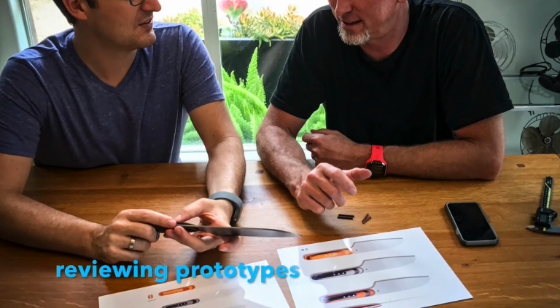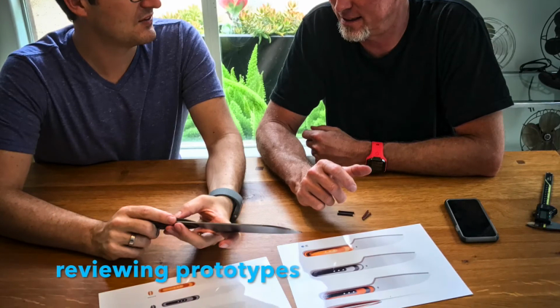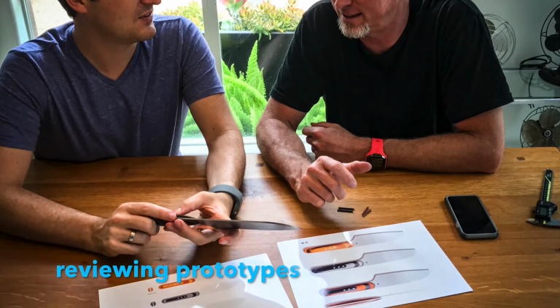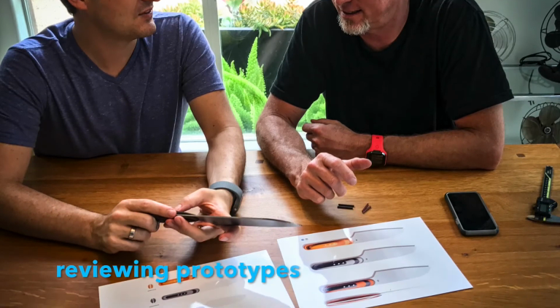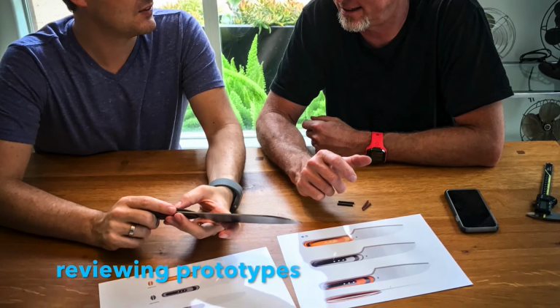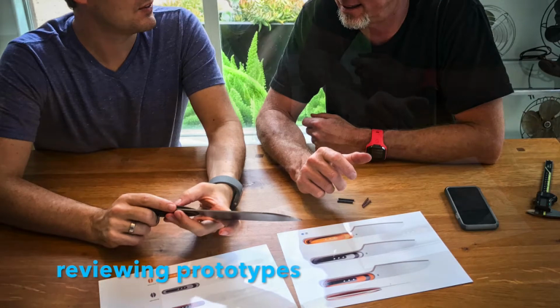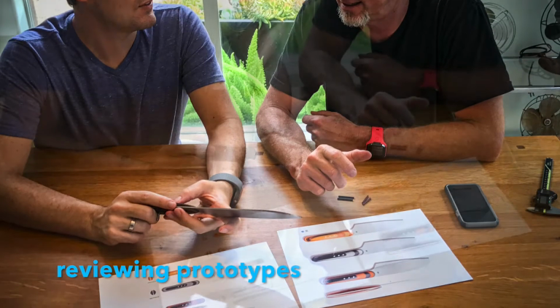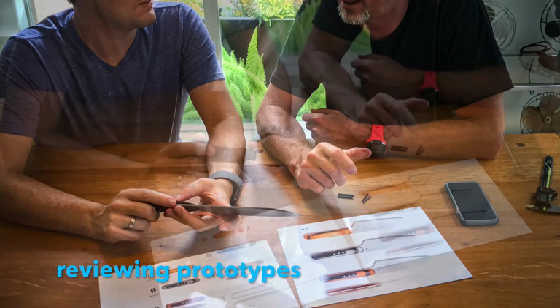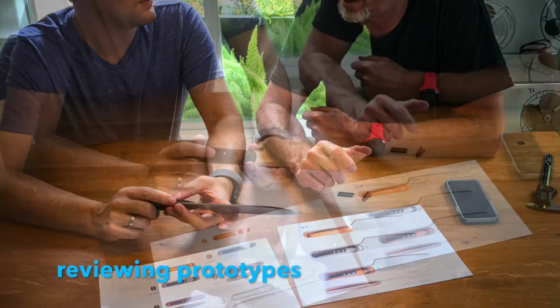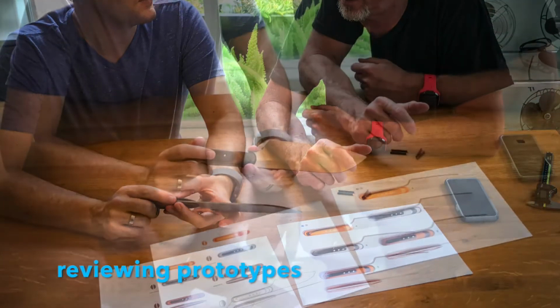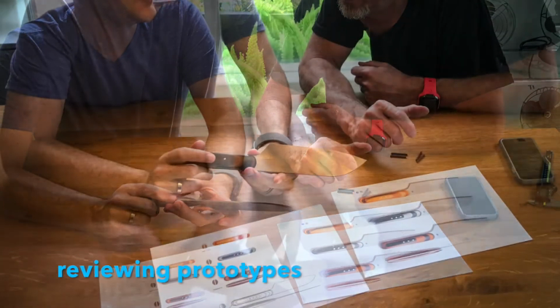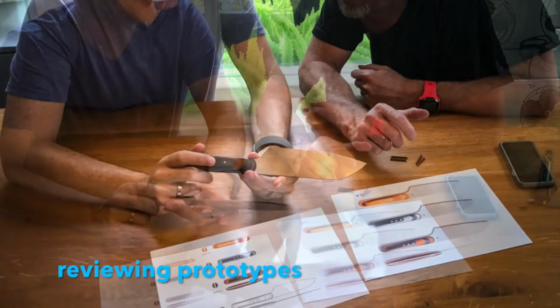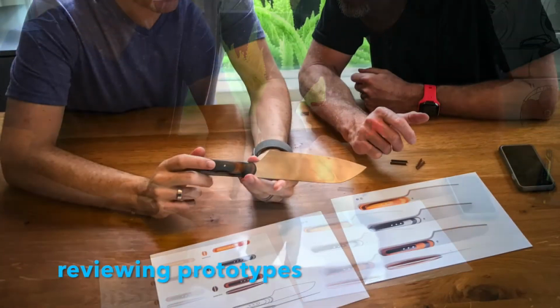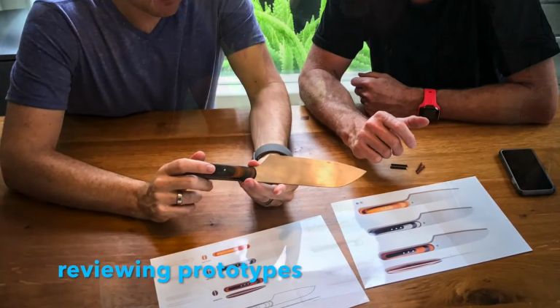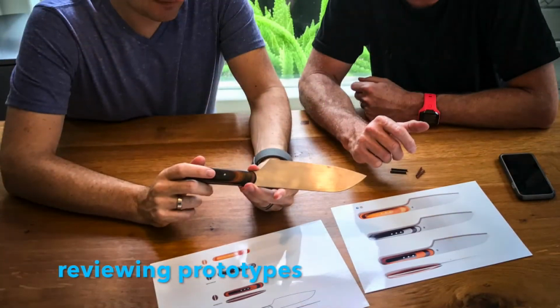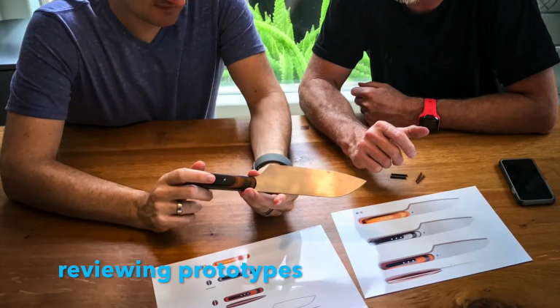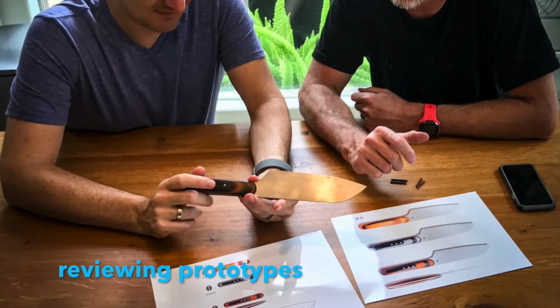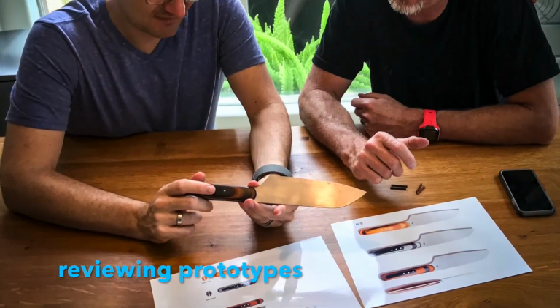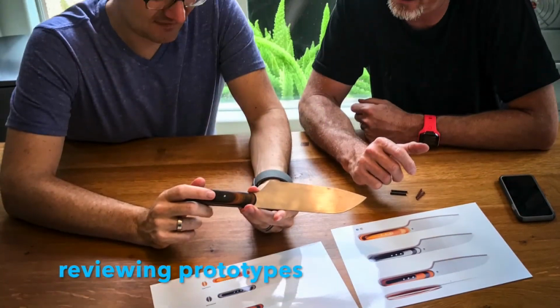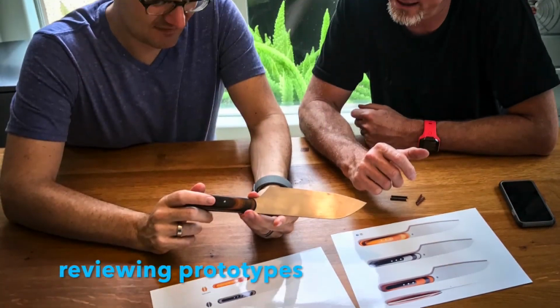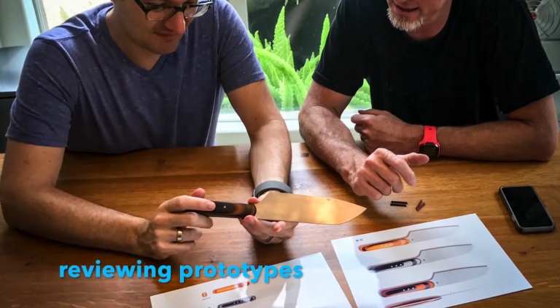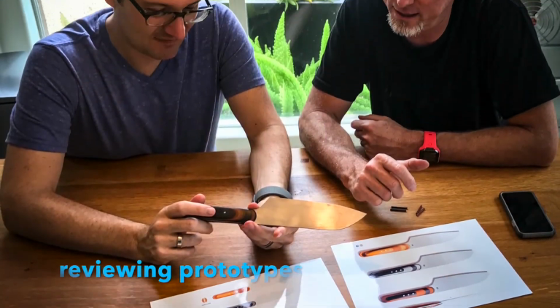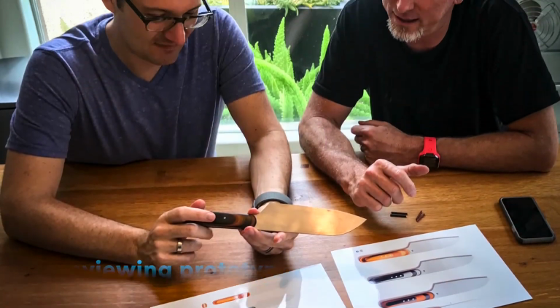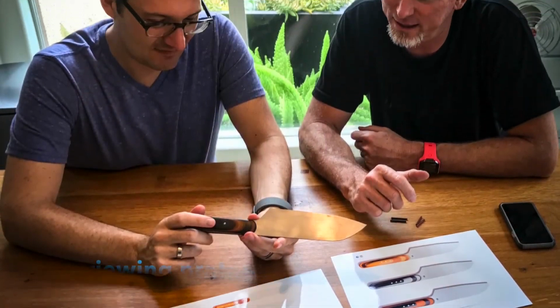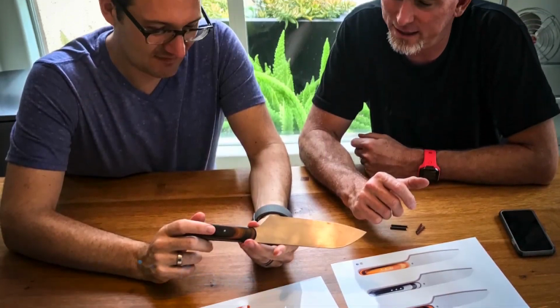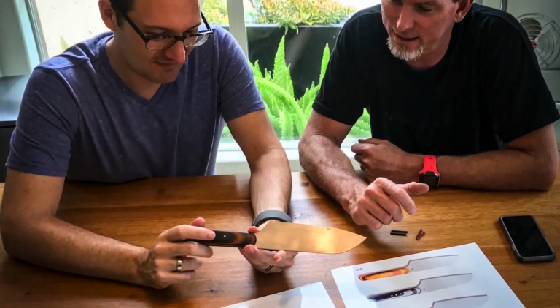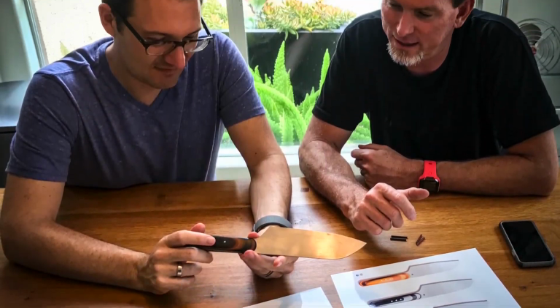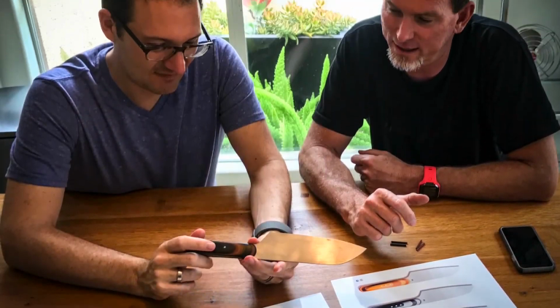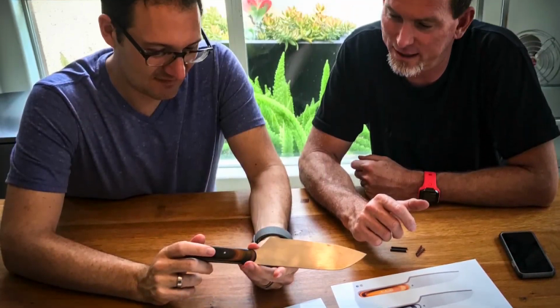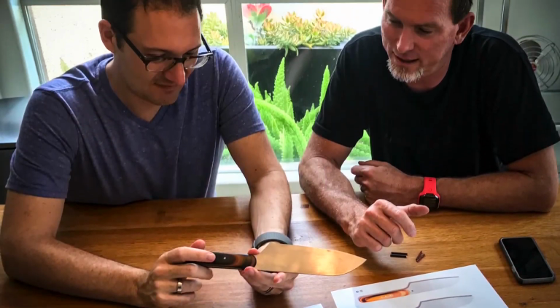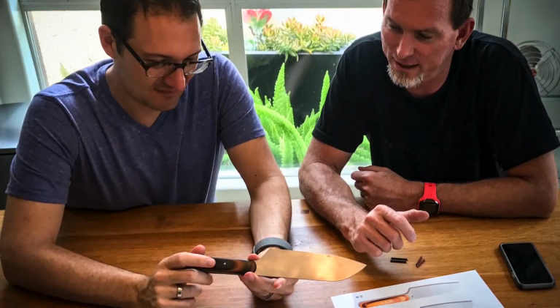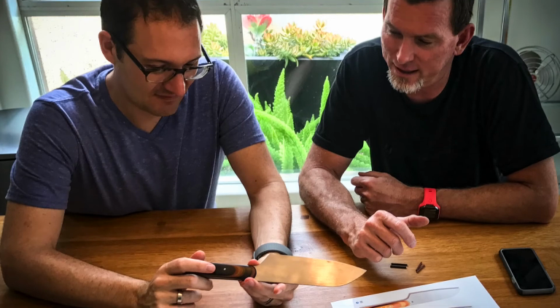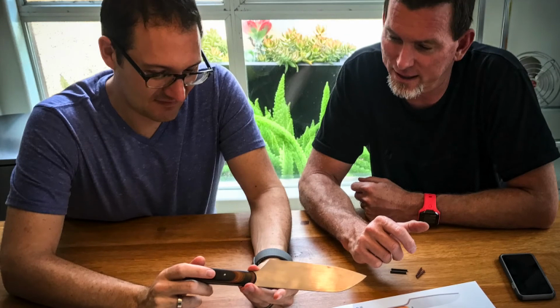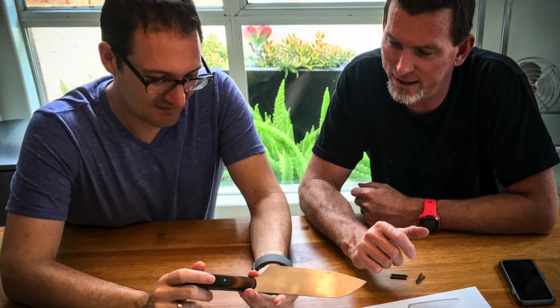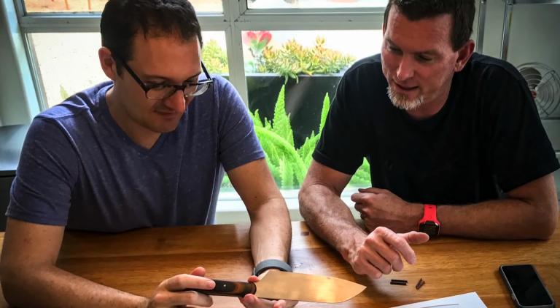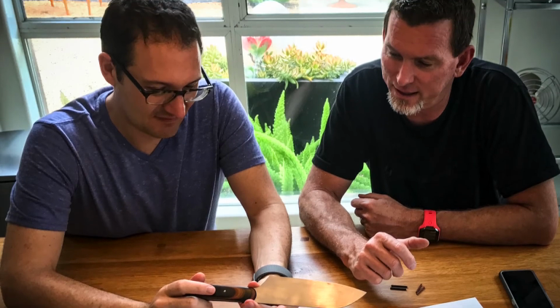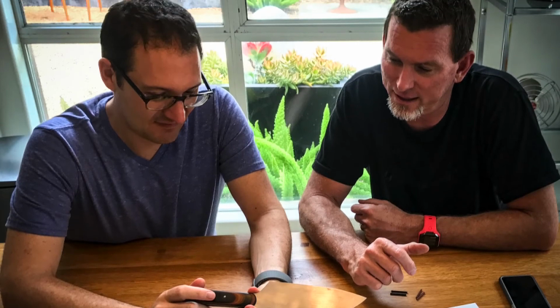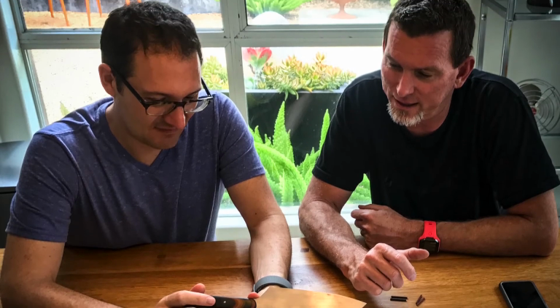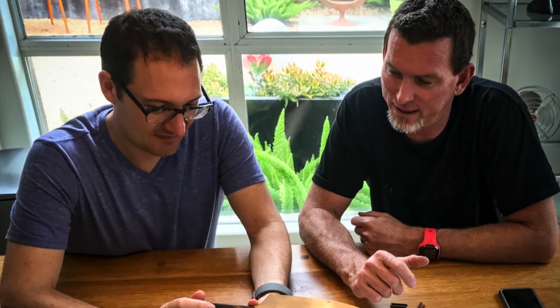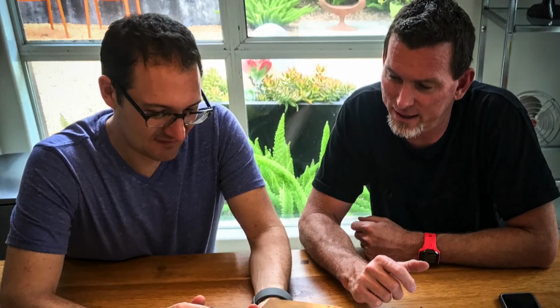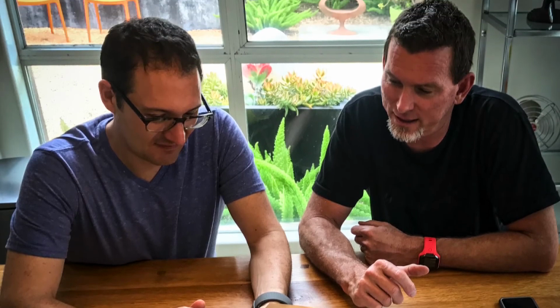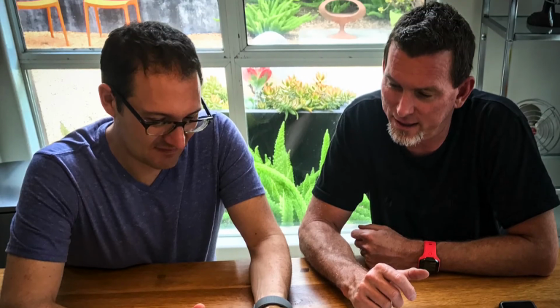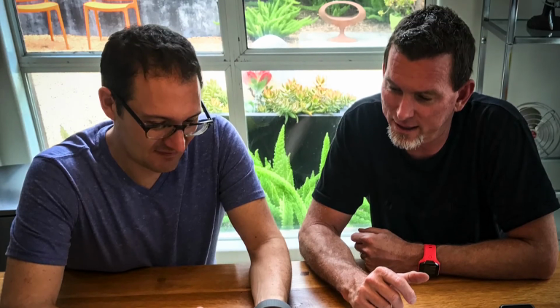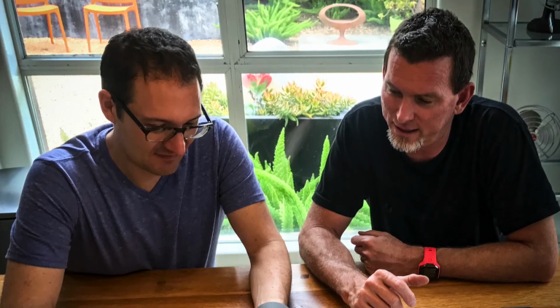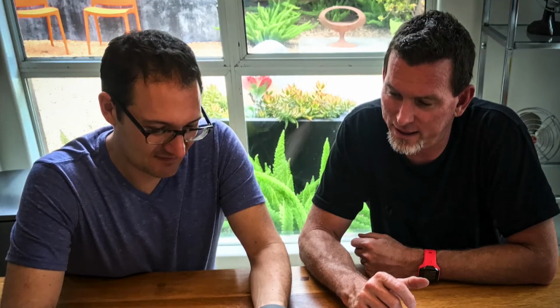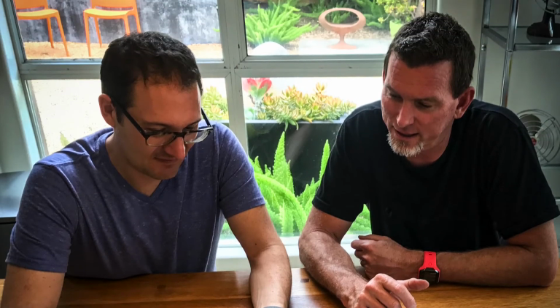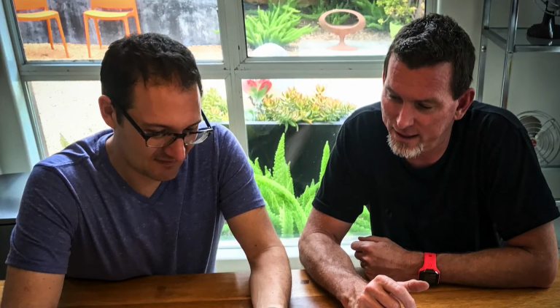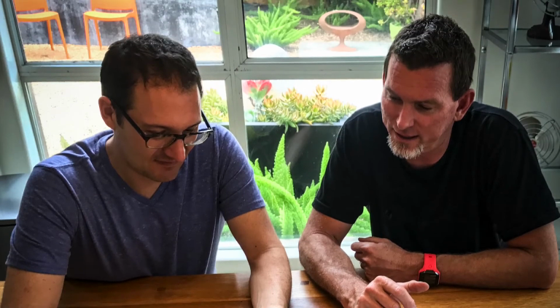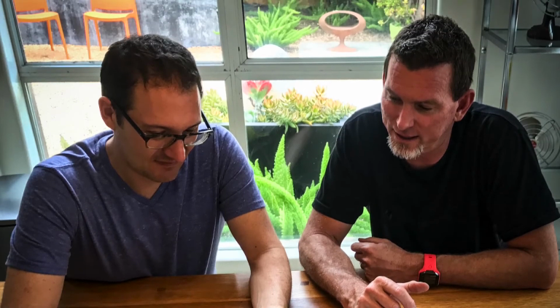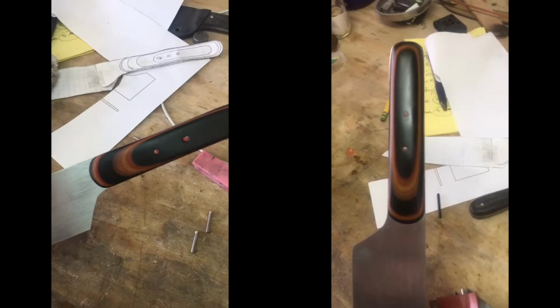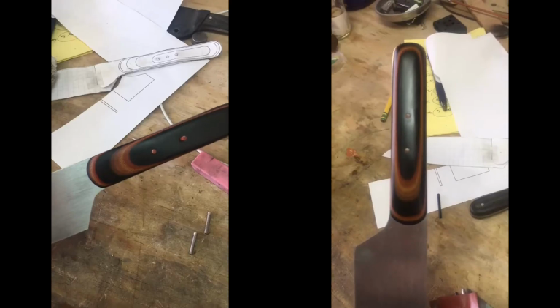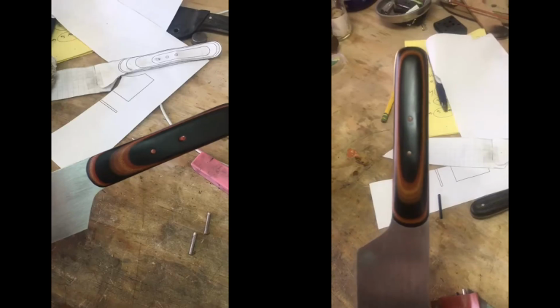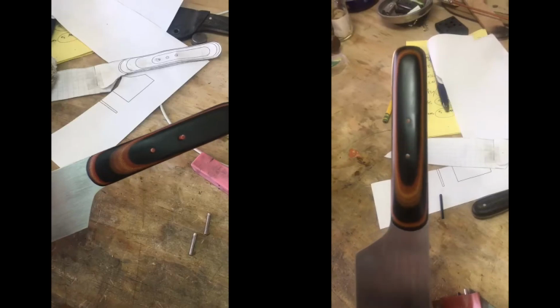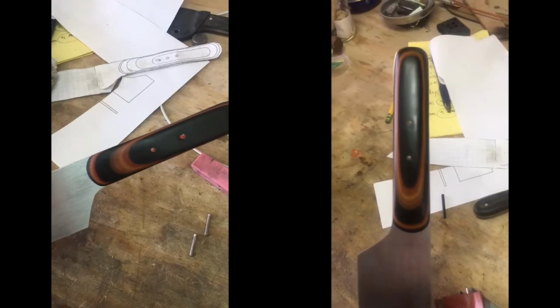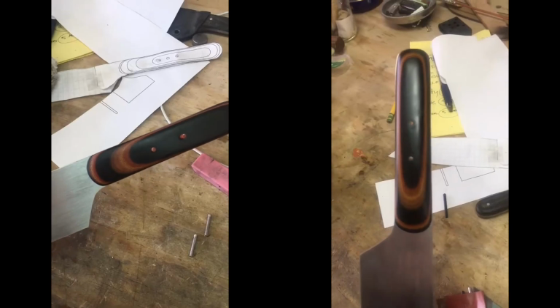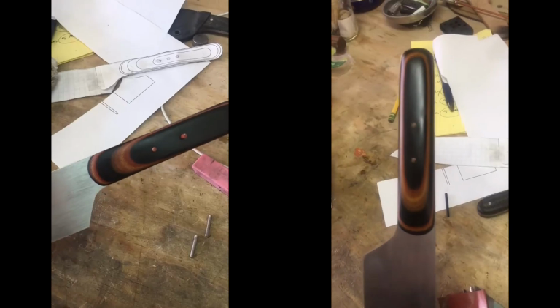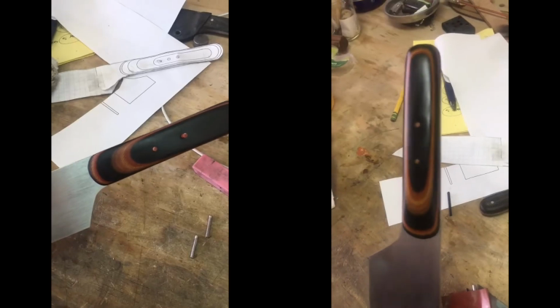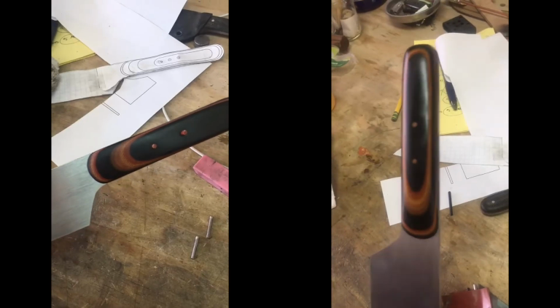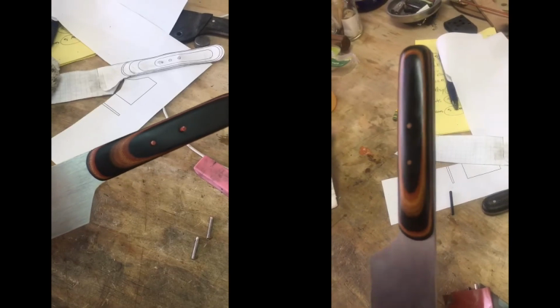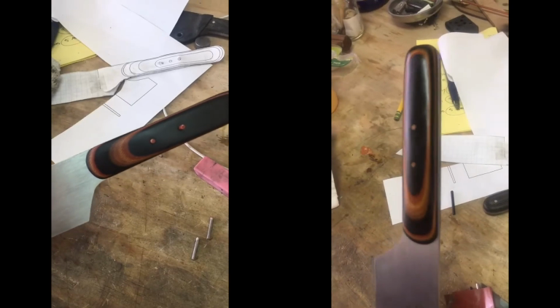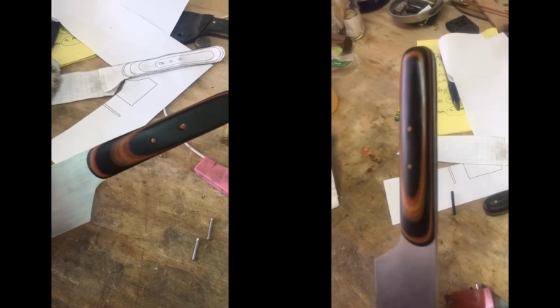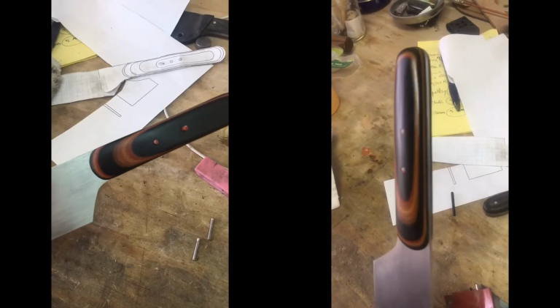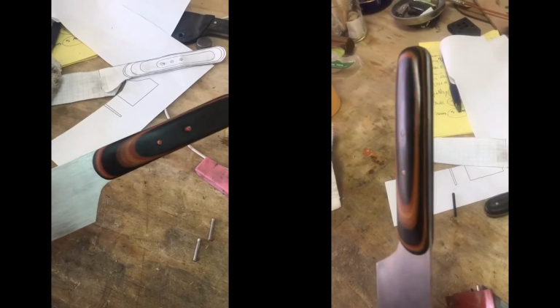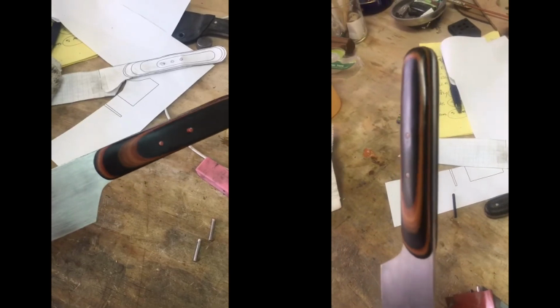This week, we reviewed the first prototype of the knife, and I have to say I'm super excited about the way this is turning out.